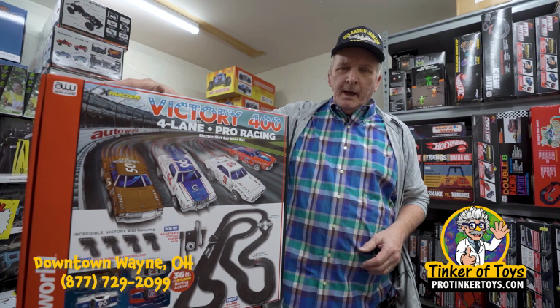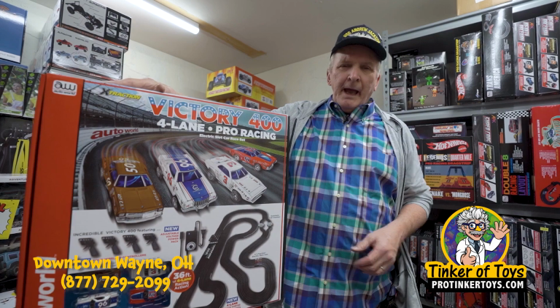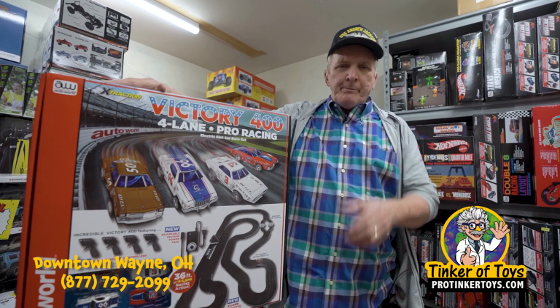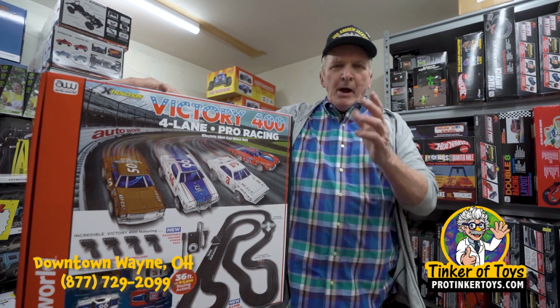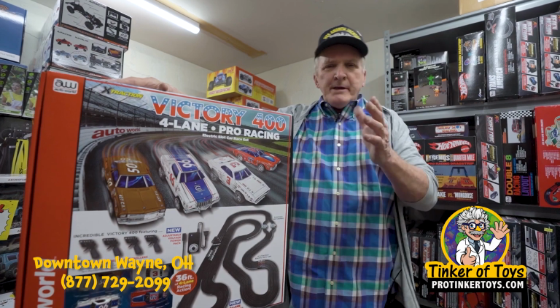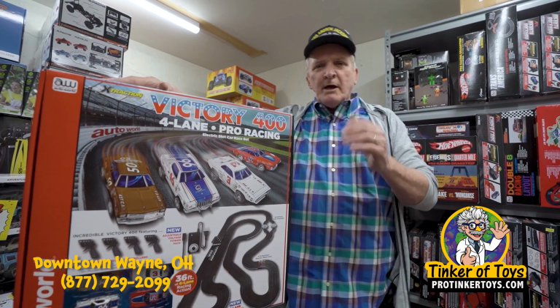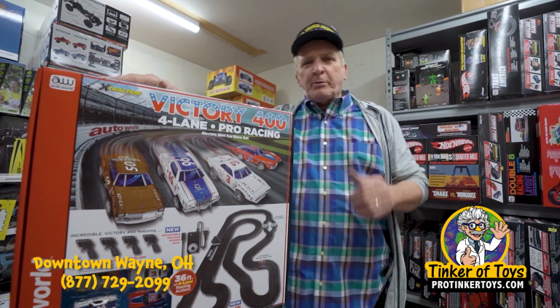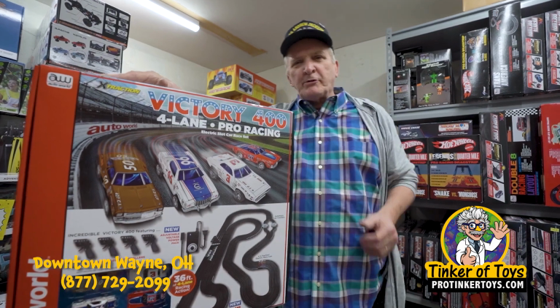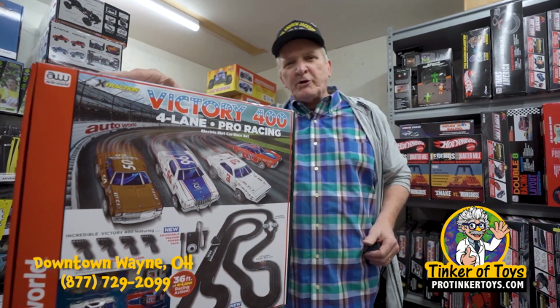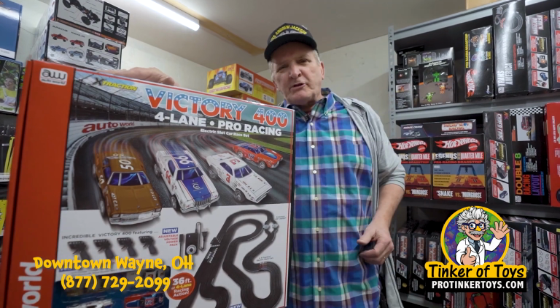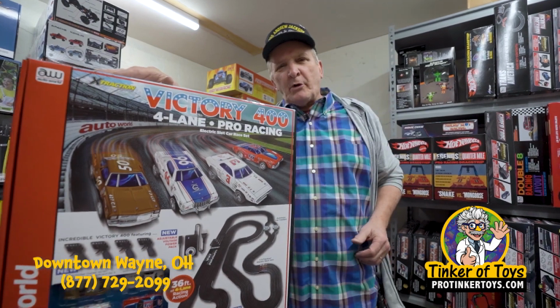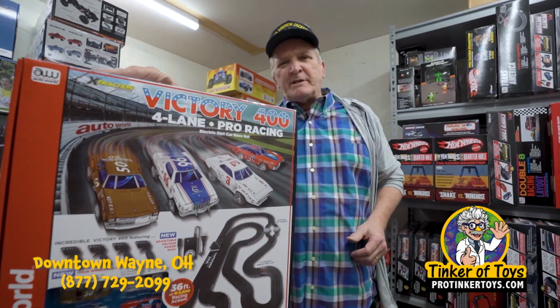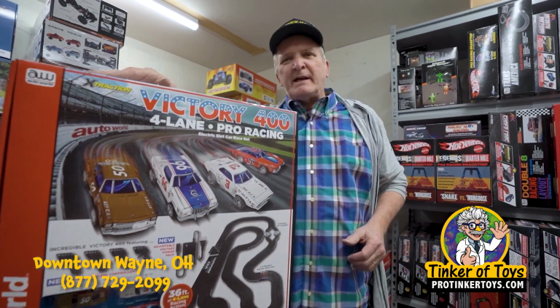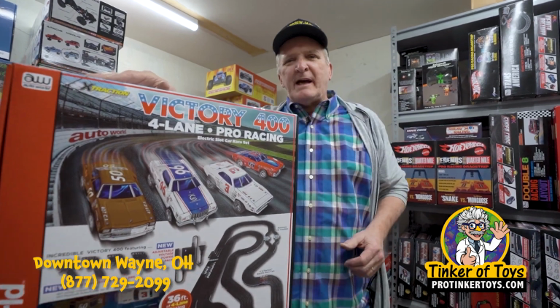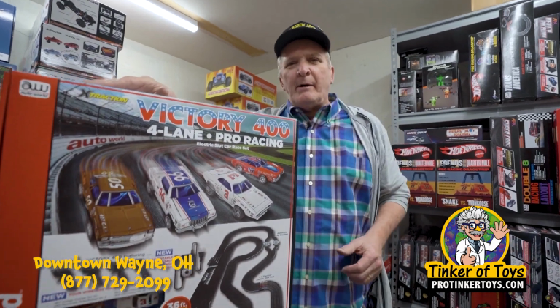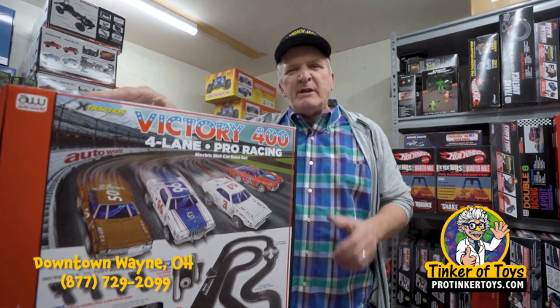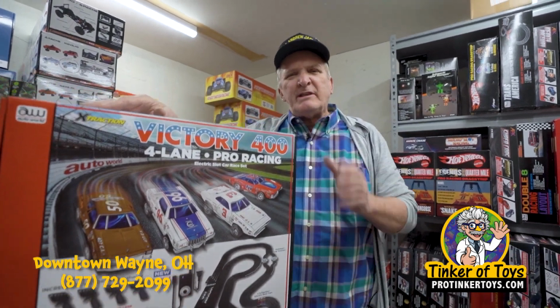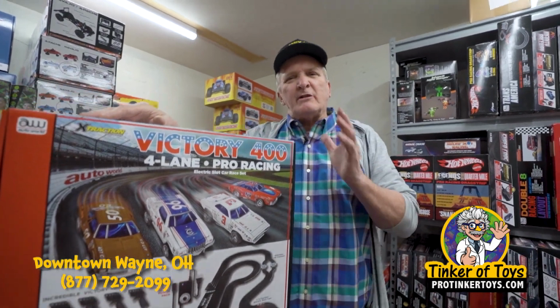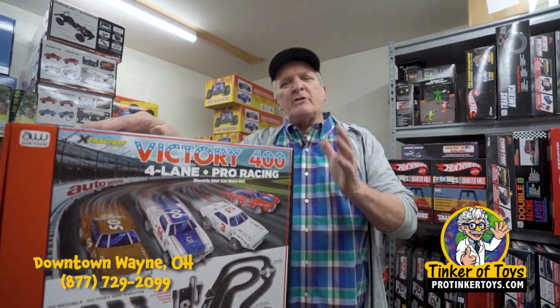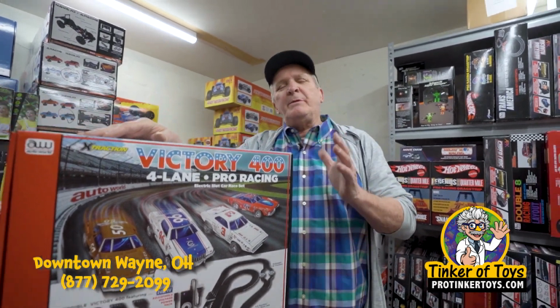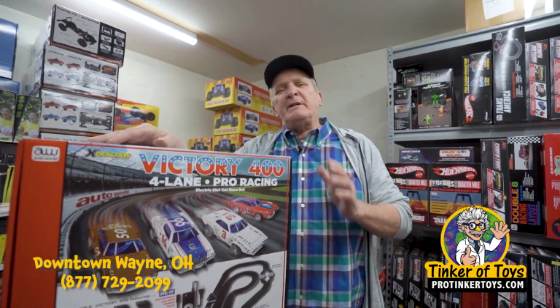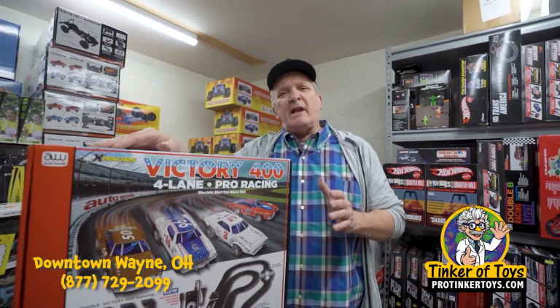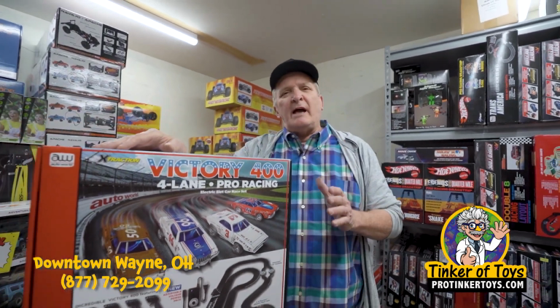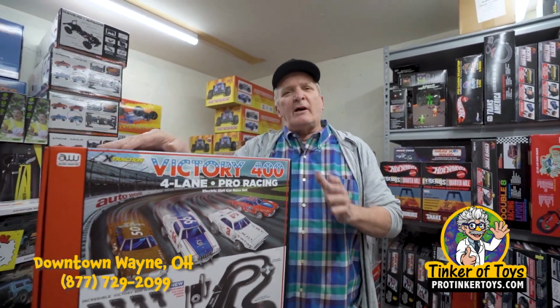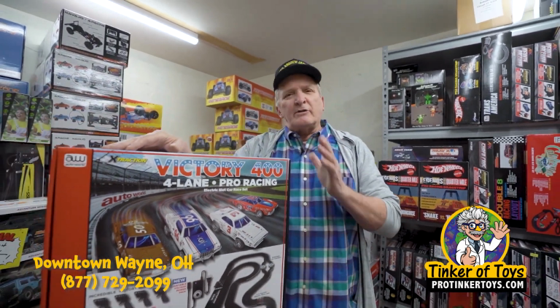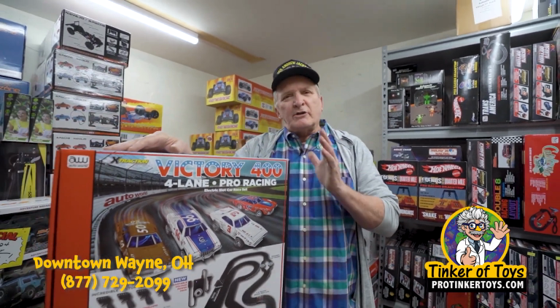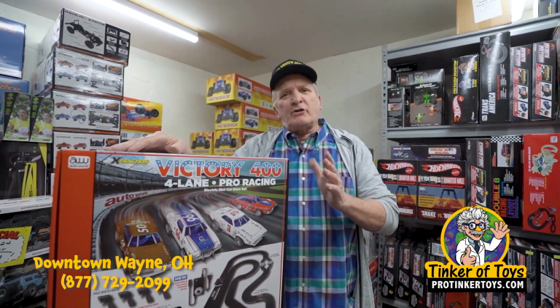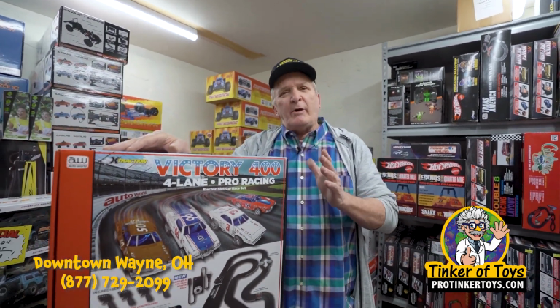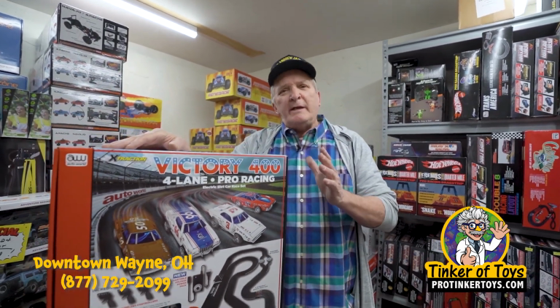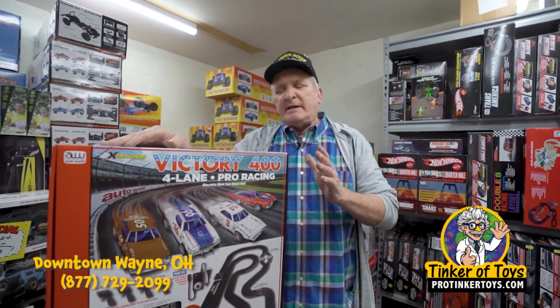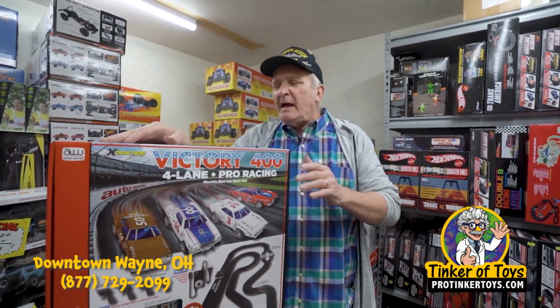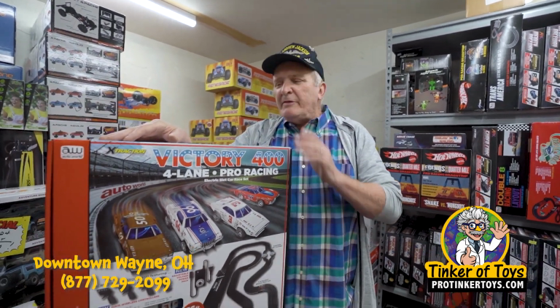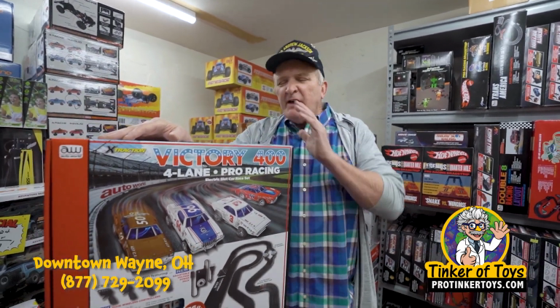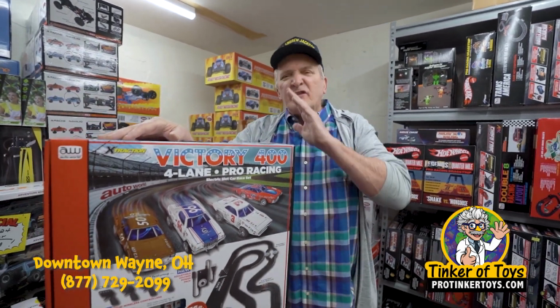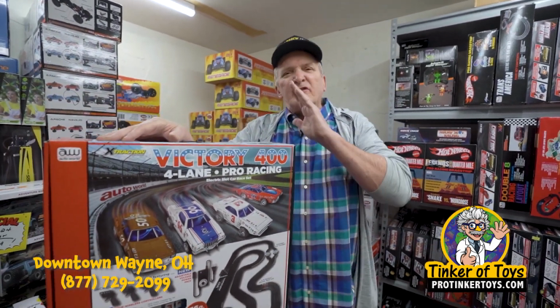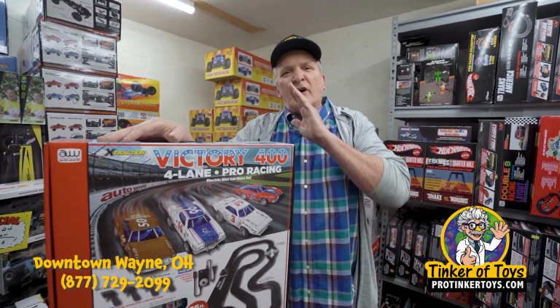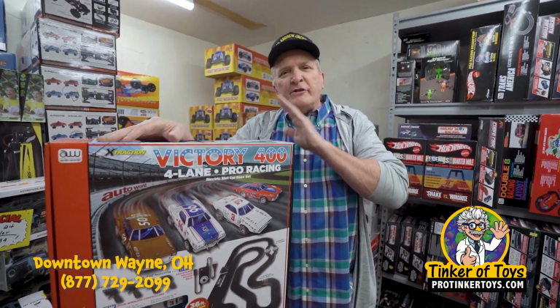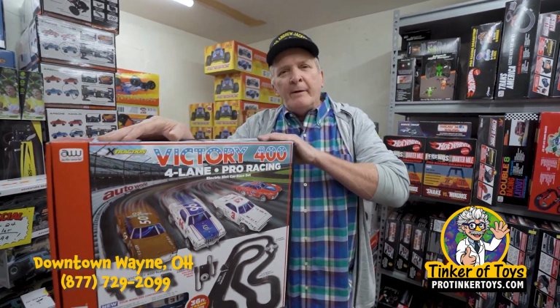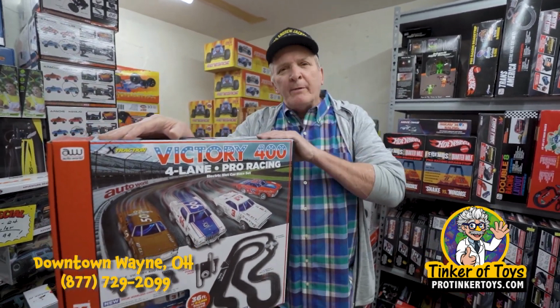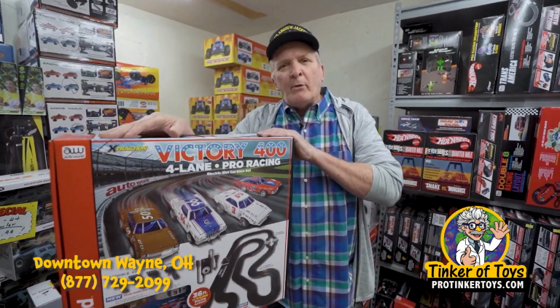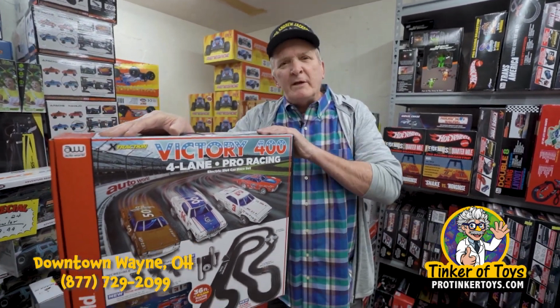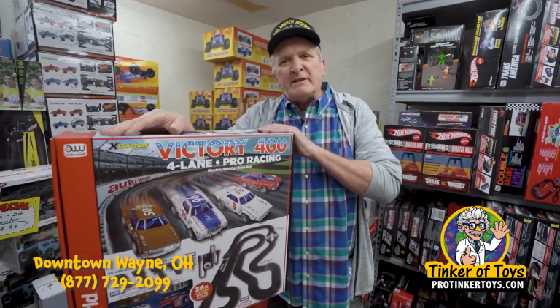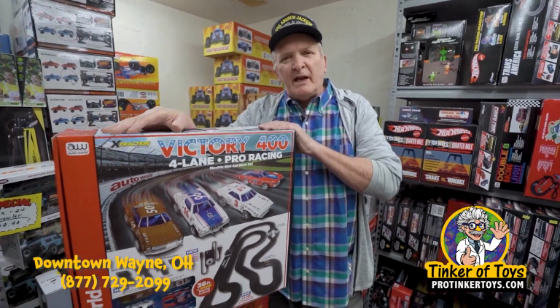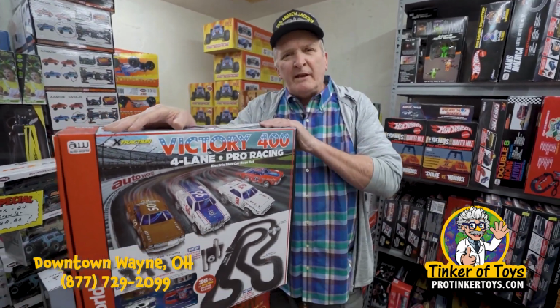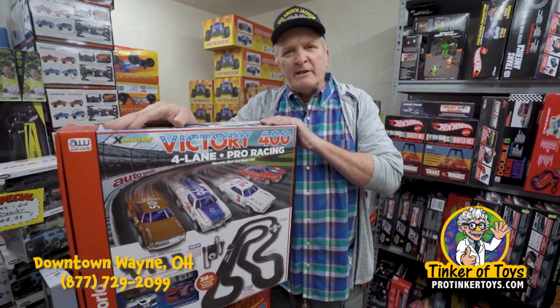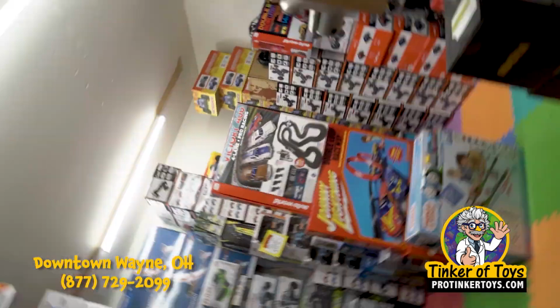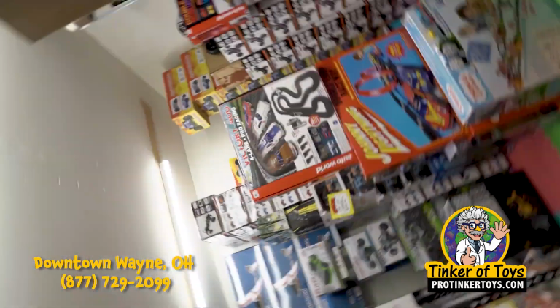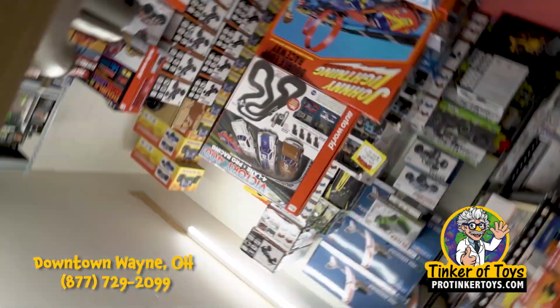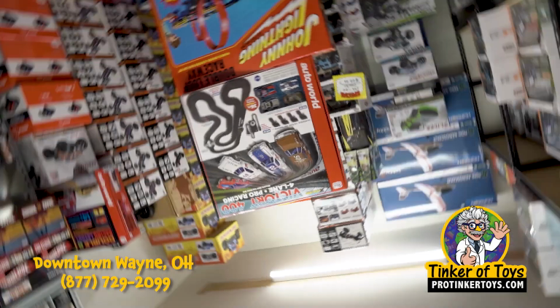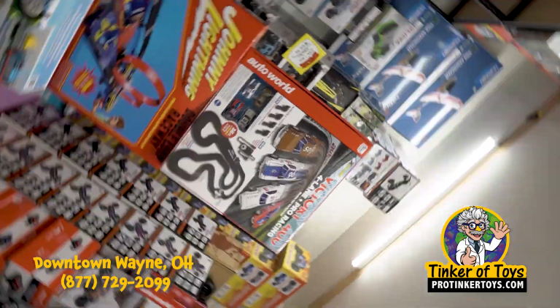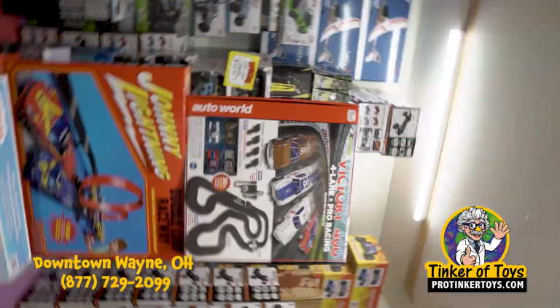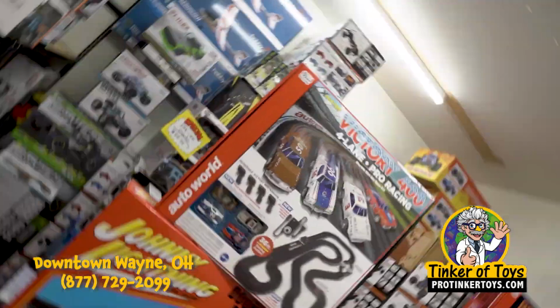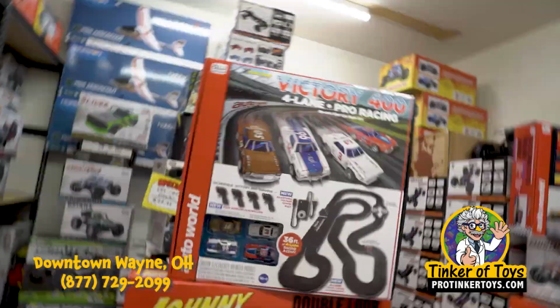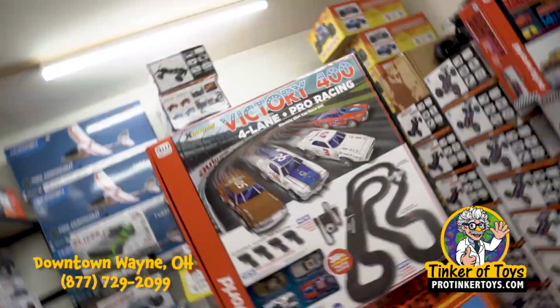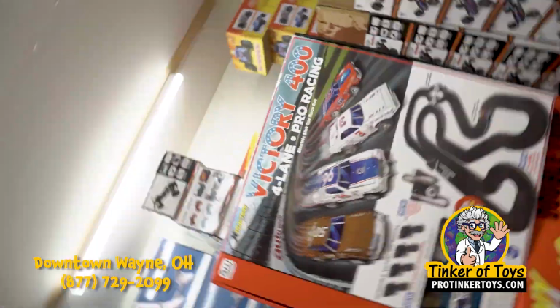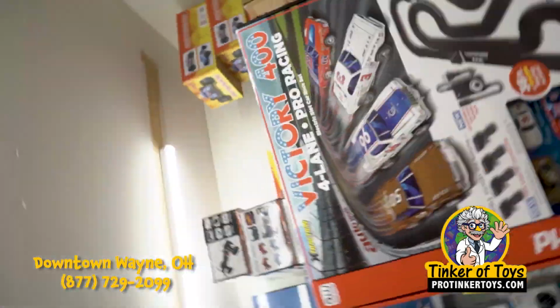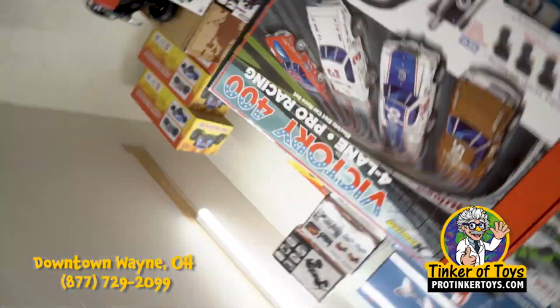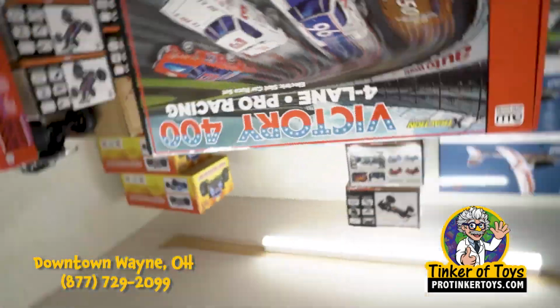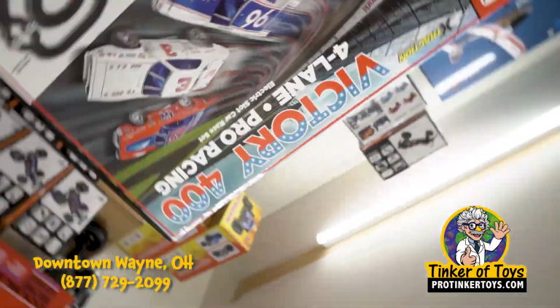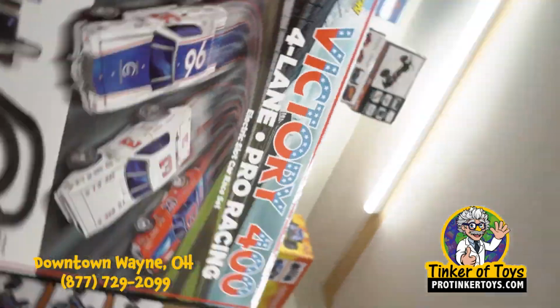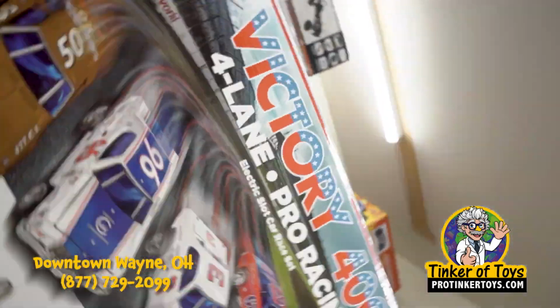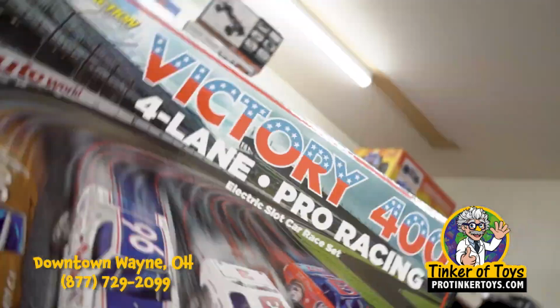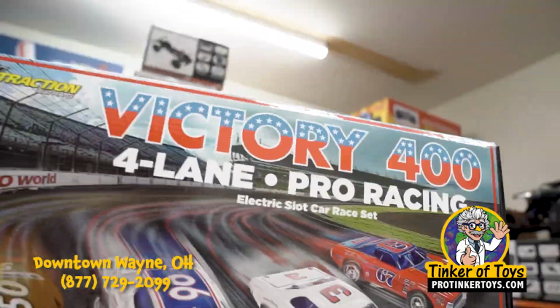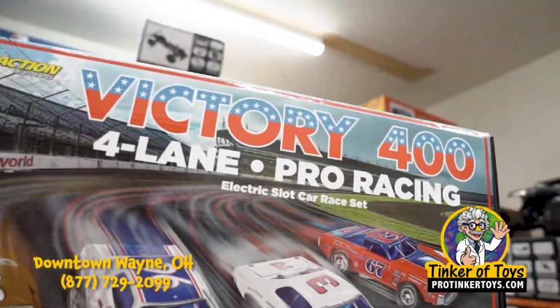Hey, Brian Young, ProTiggerToys.com. We sell so many slot cars, it's crazy. This is our number one selling slot car set. It's called the Victory 400.